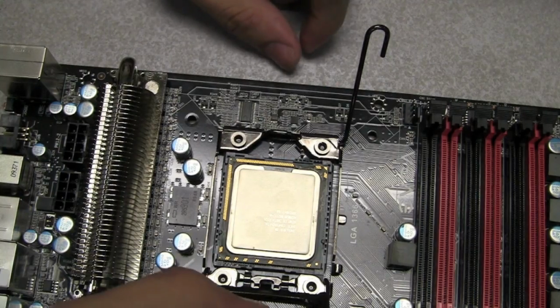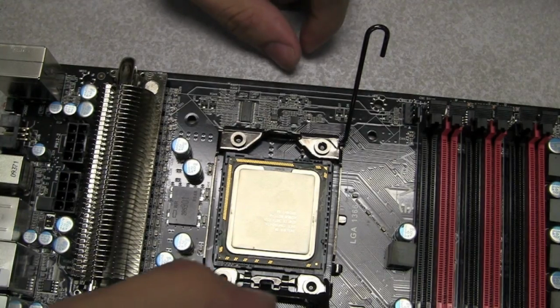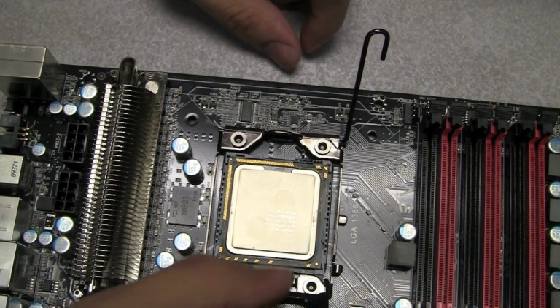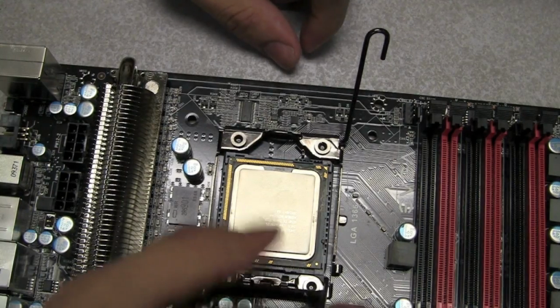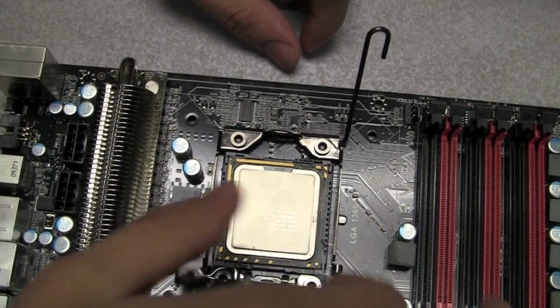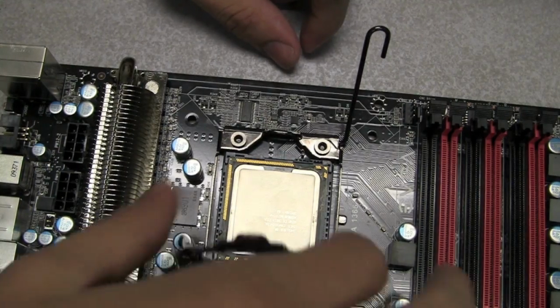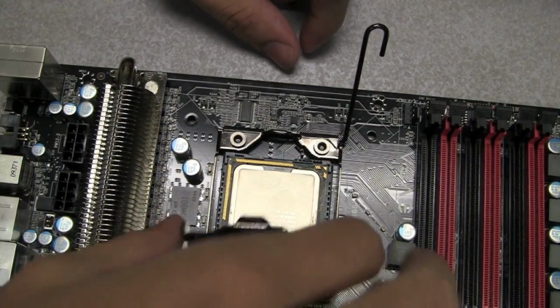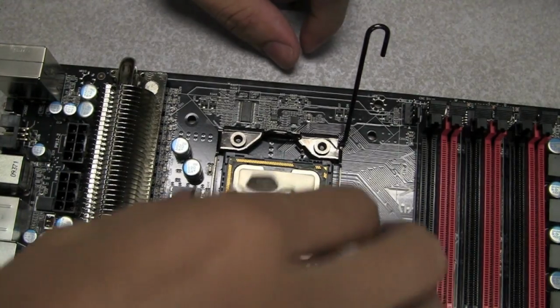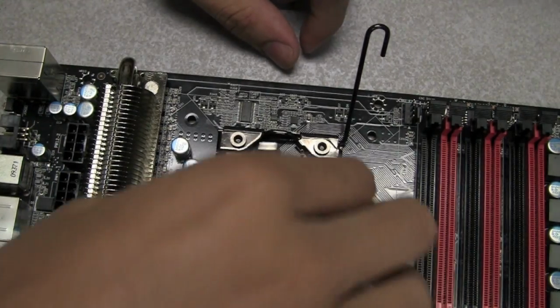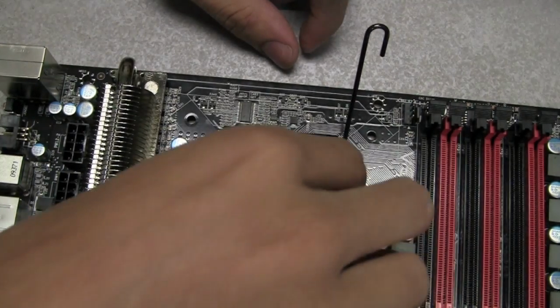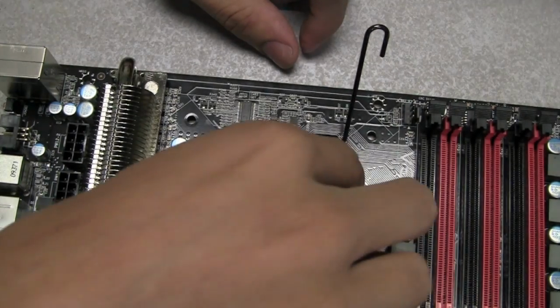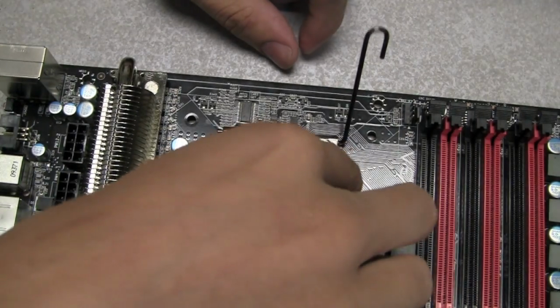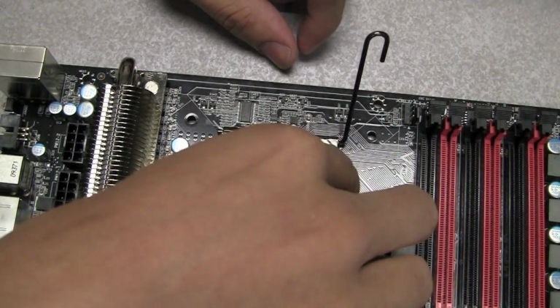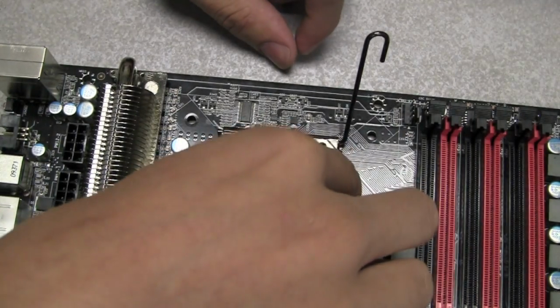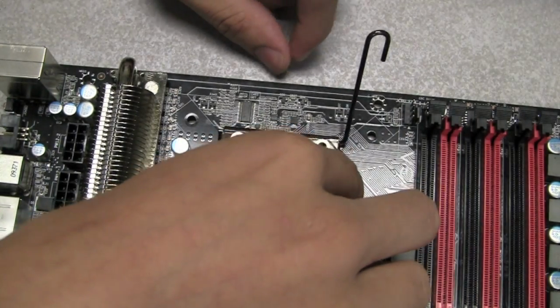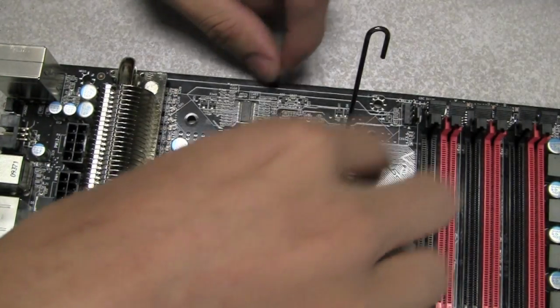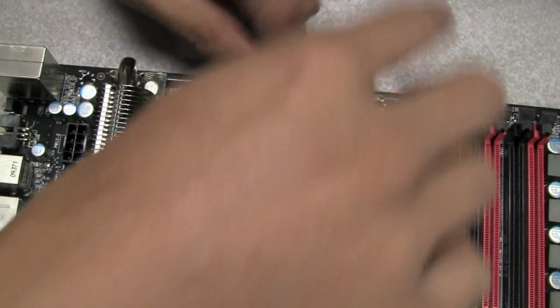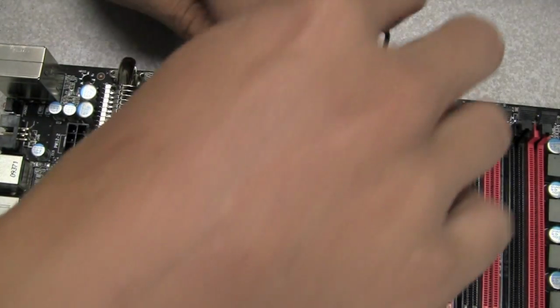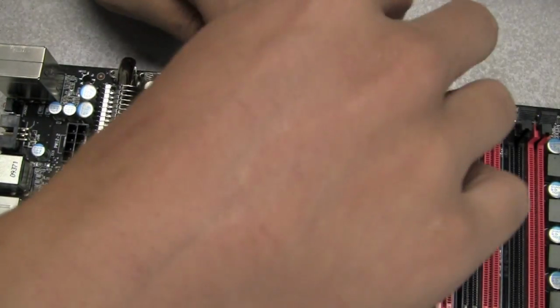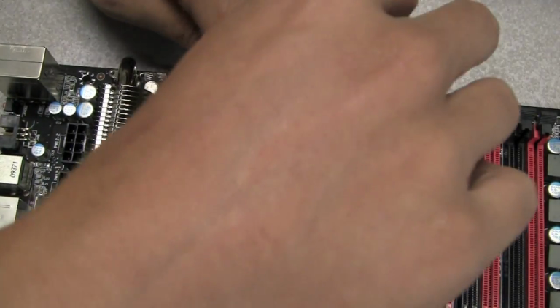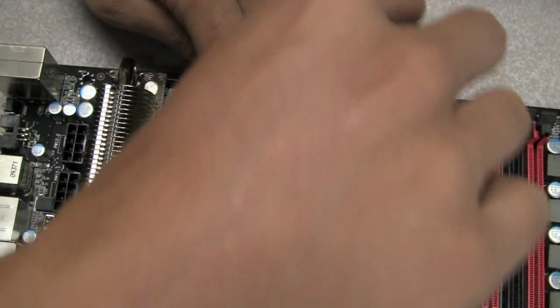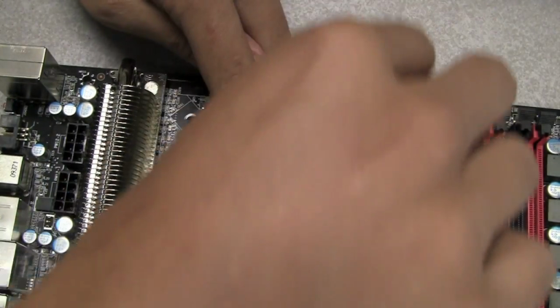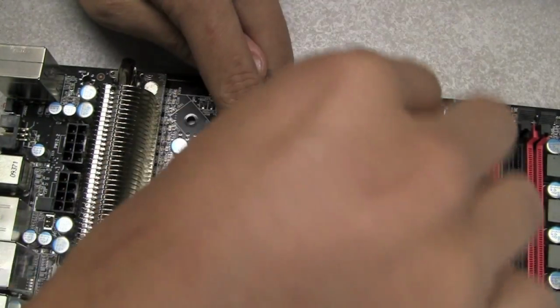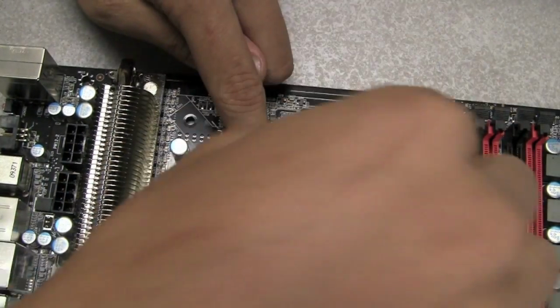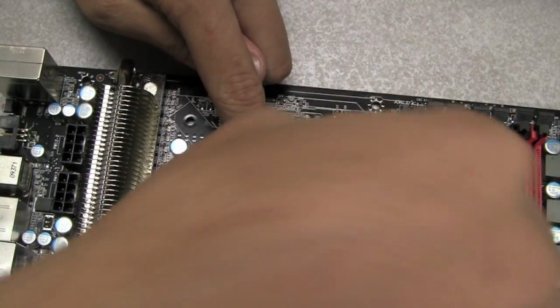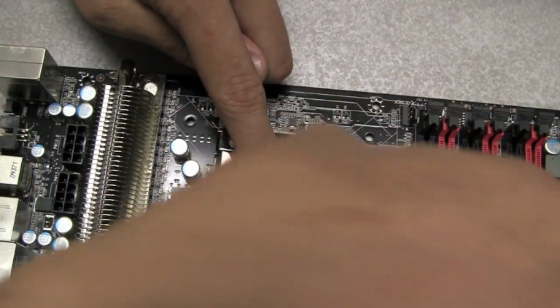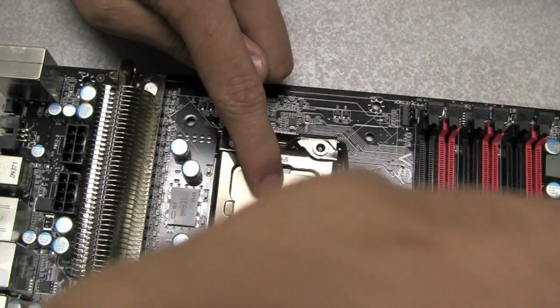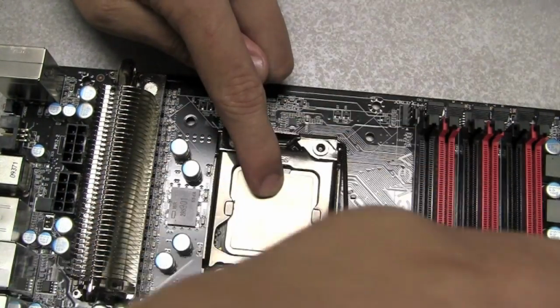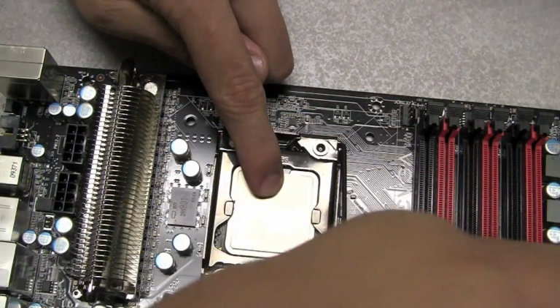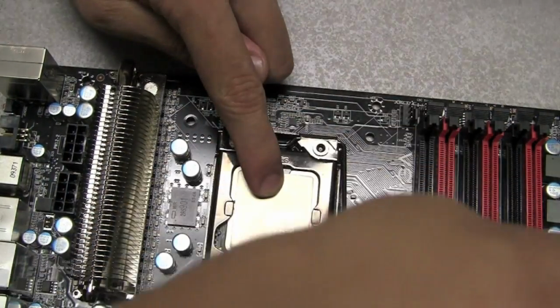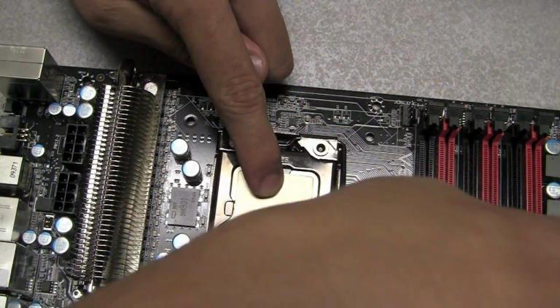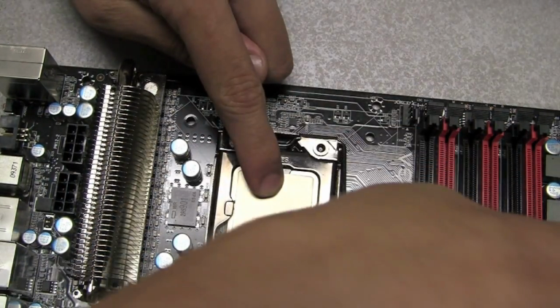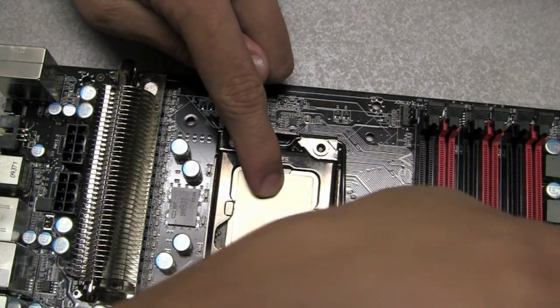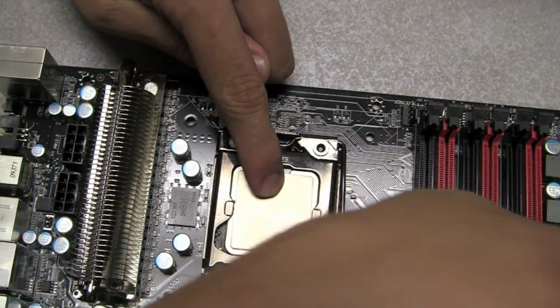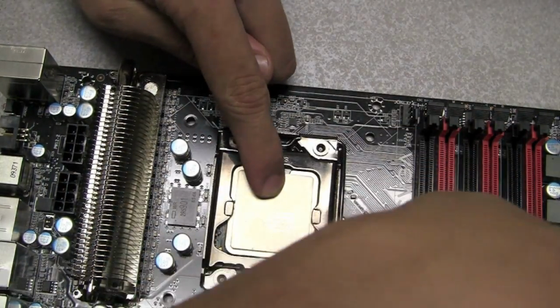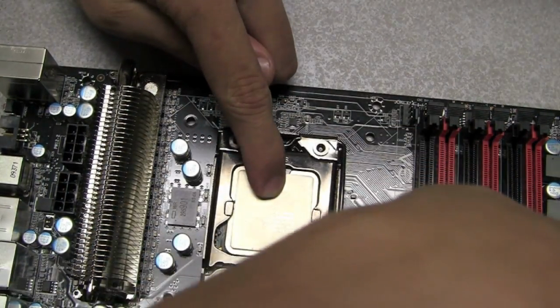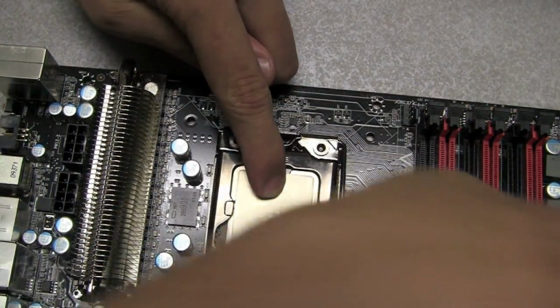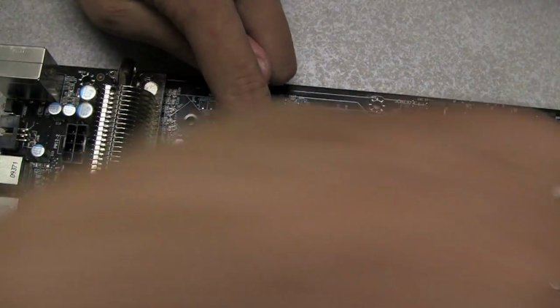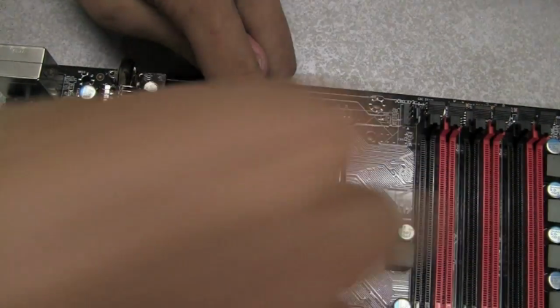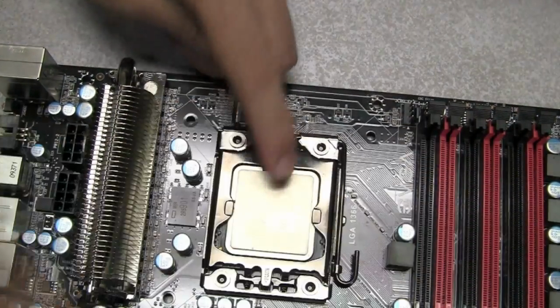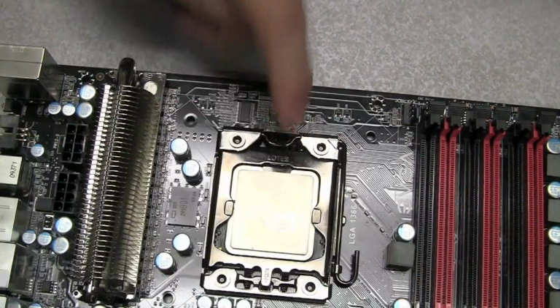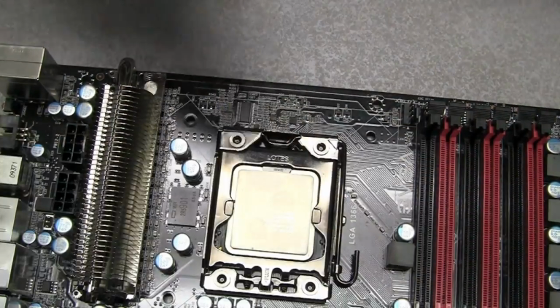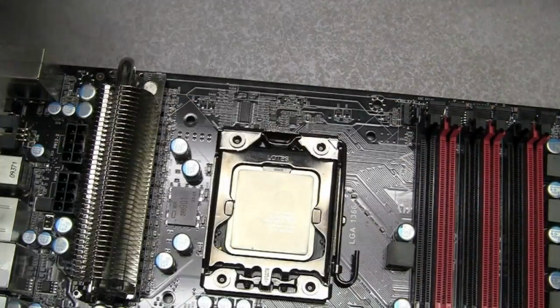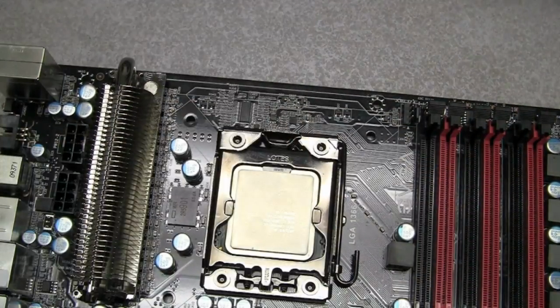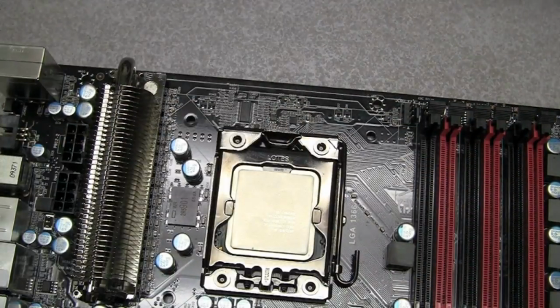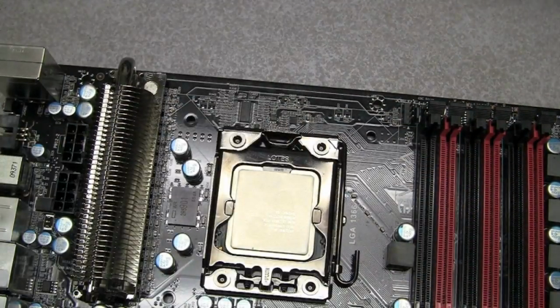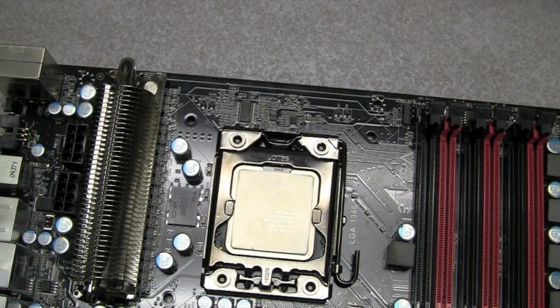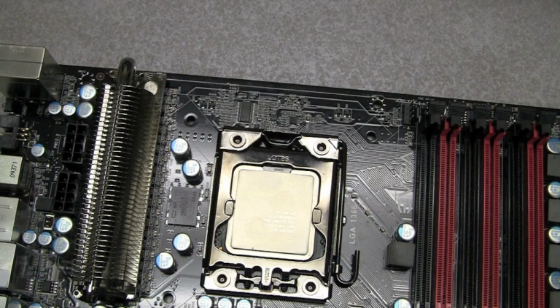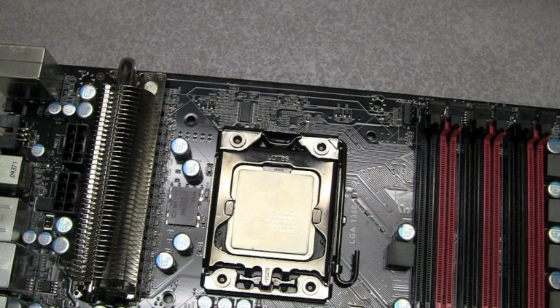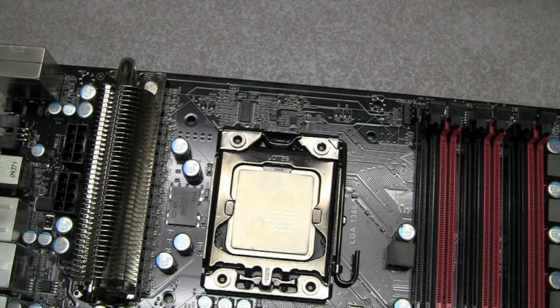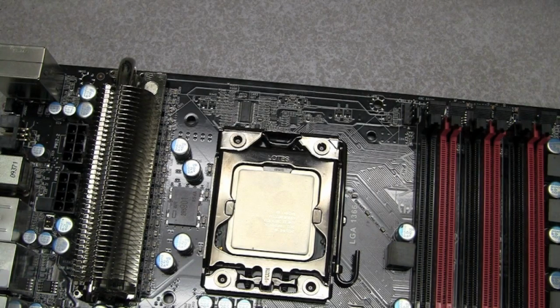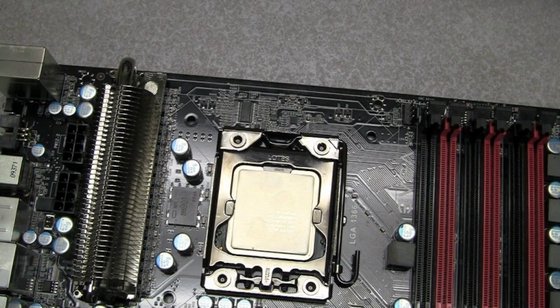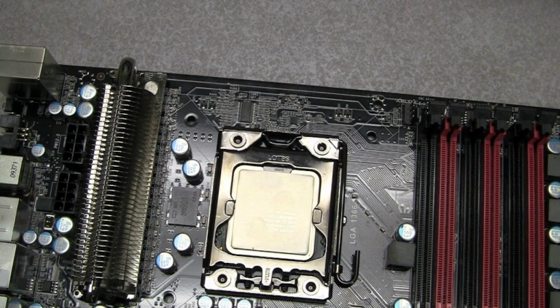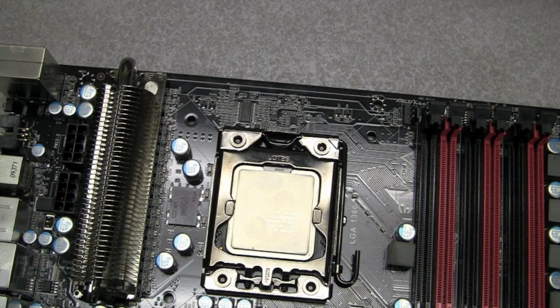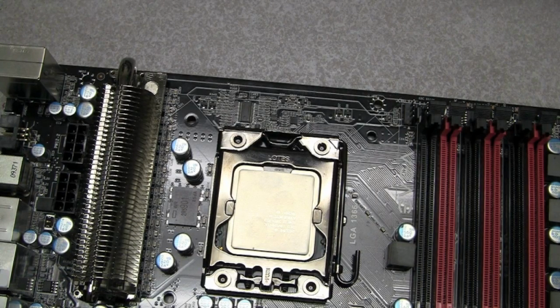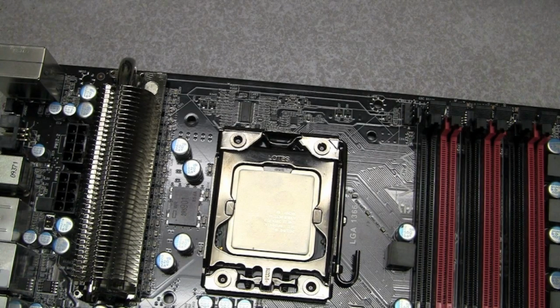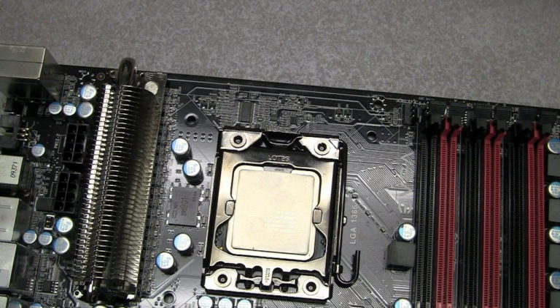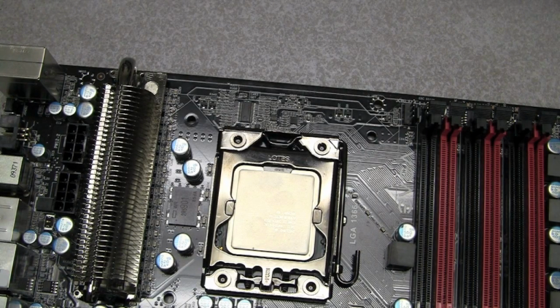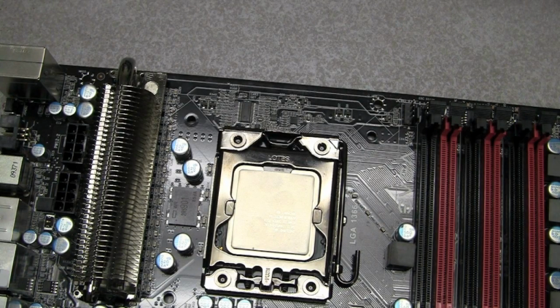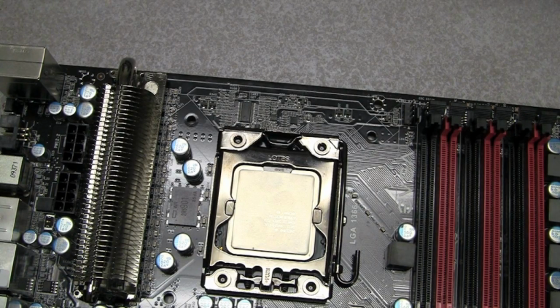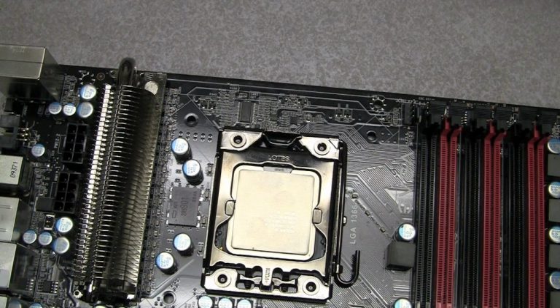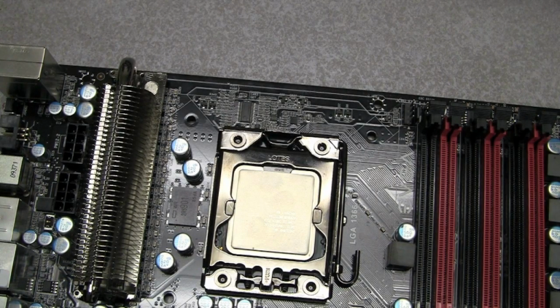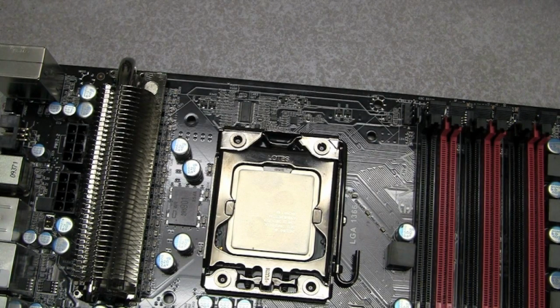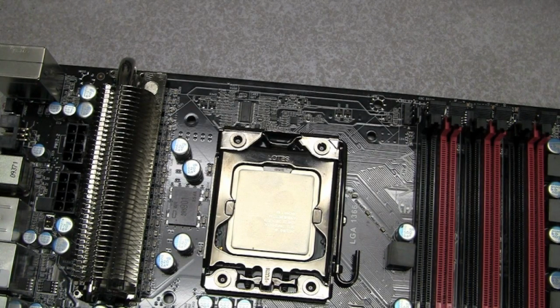Next, you can close the latch. Now you are ready to install your heat sink.